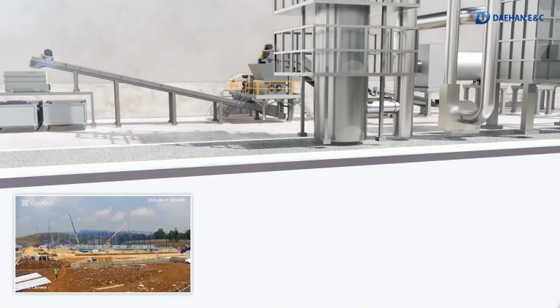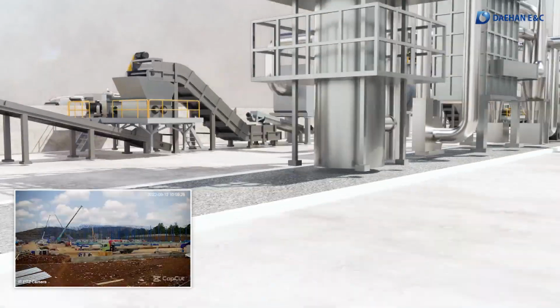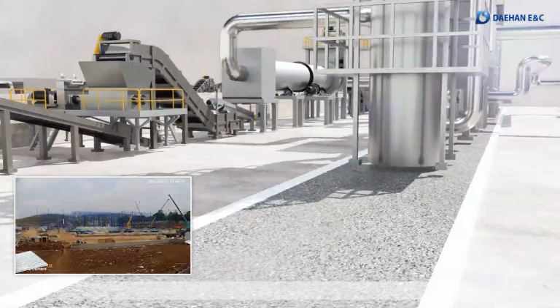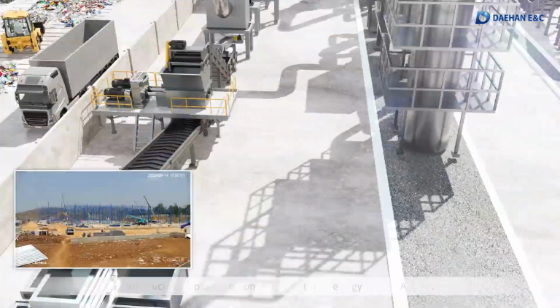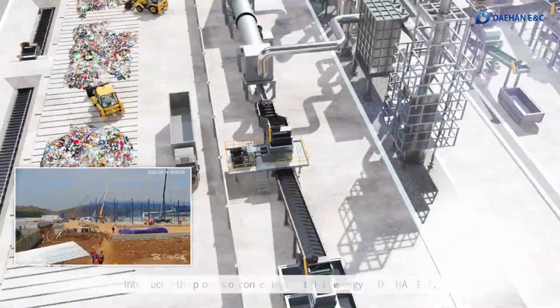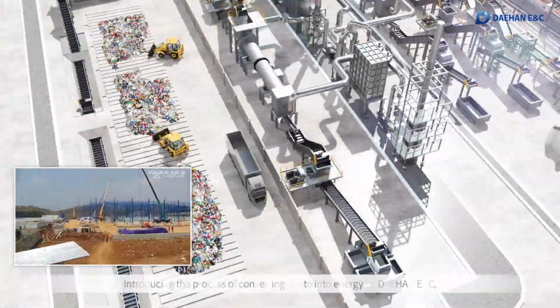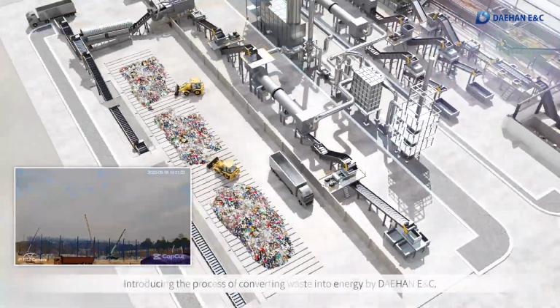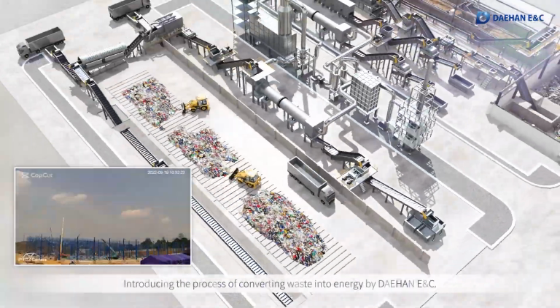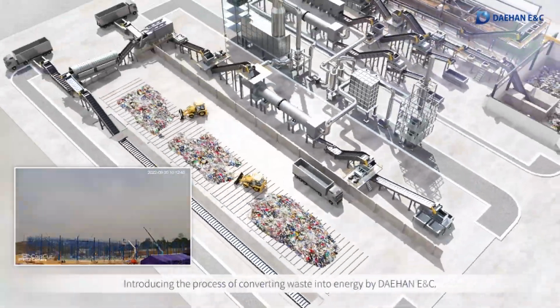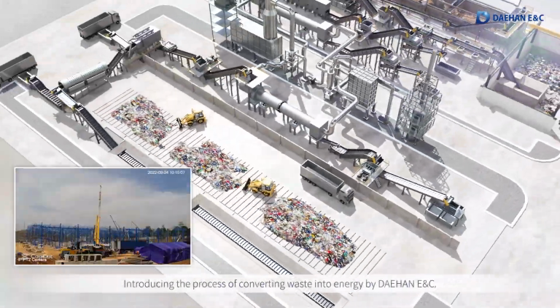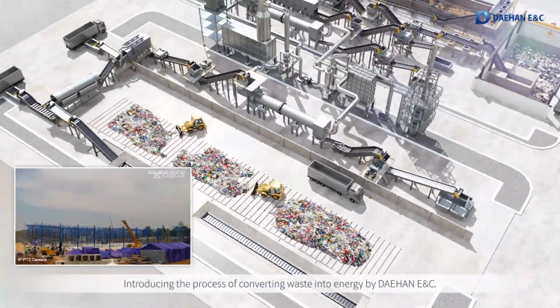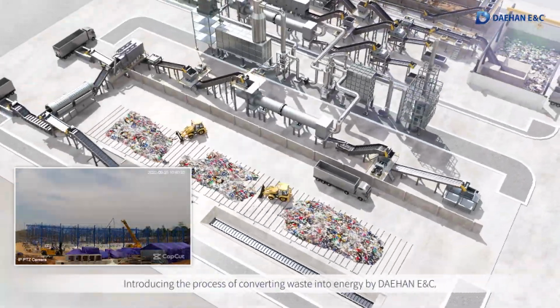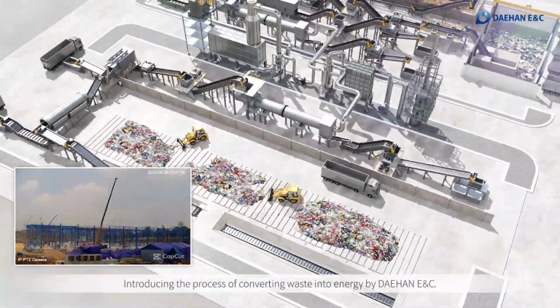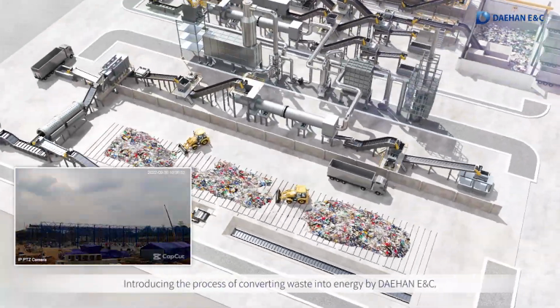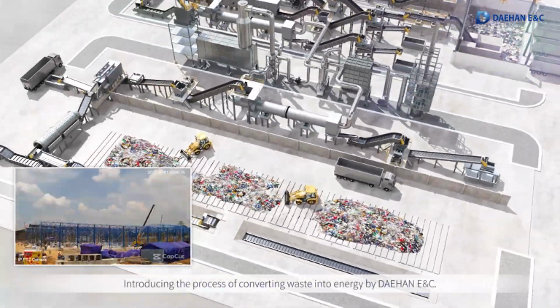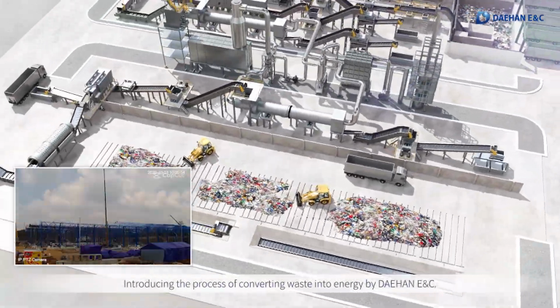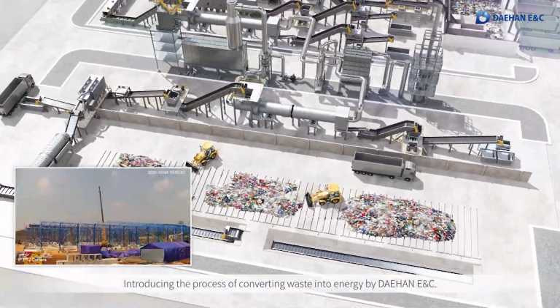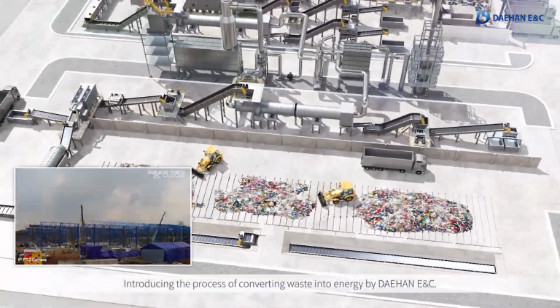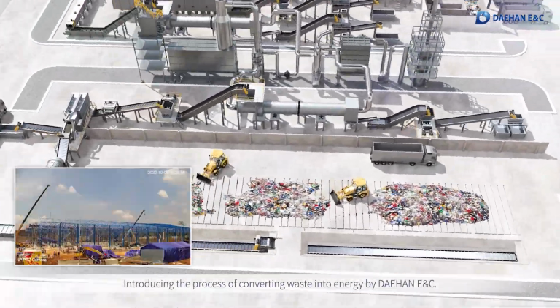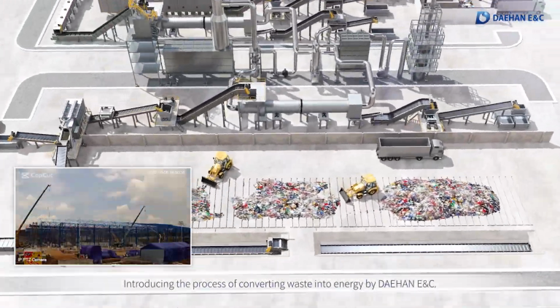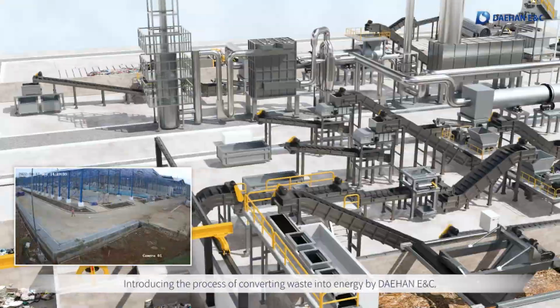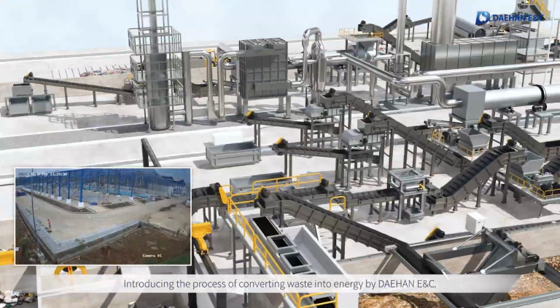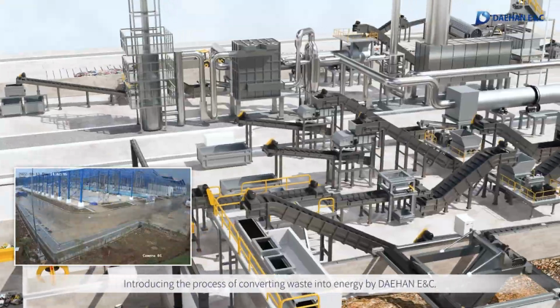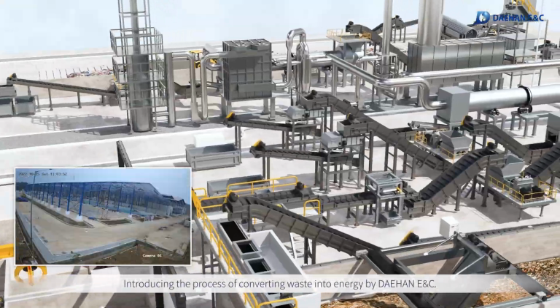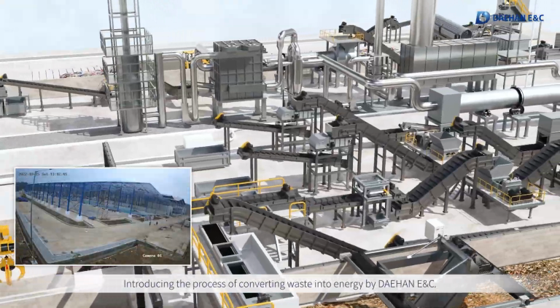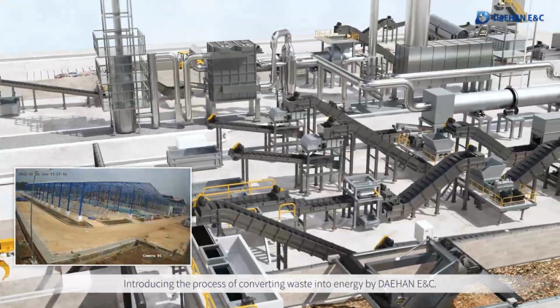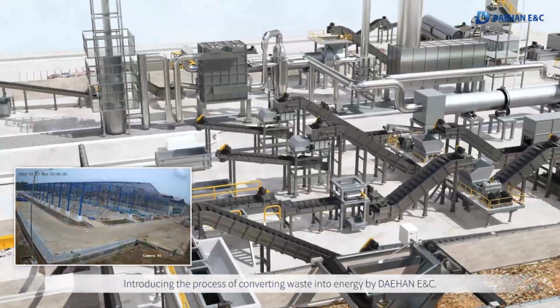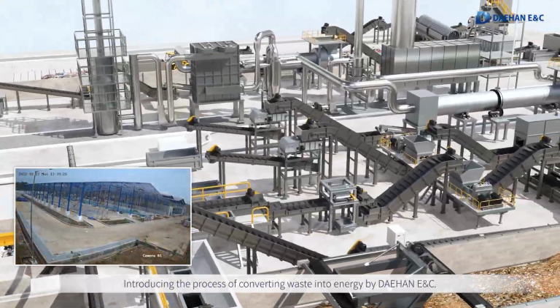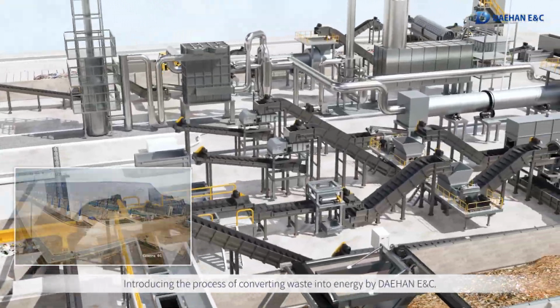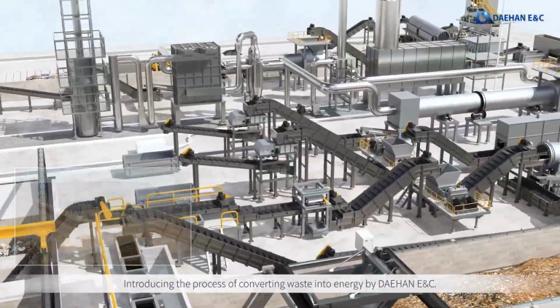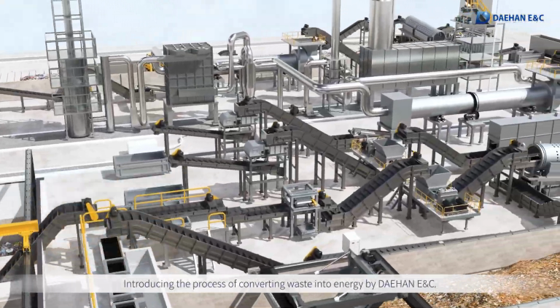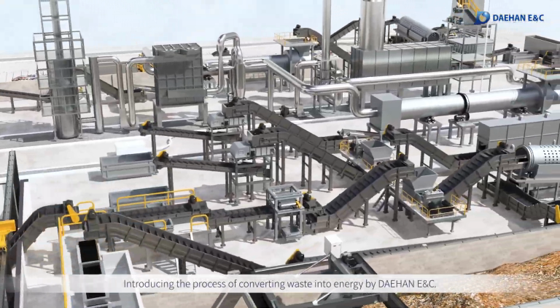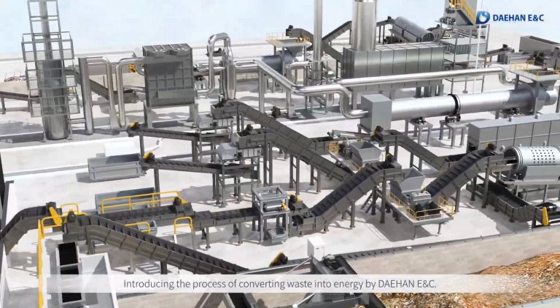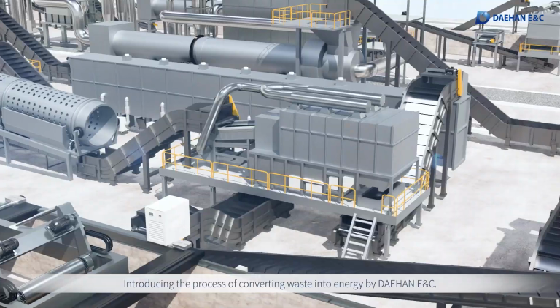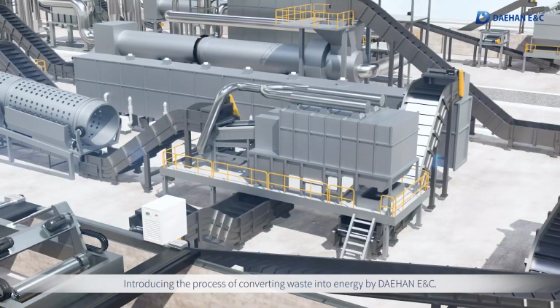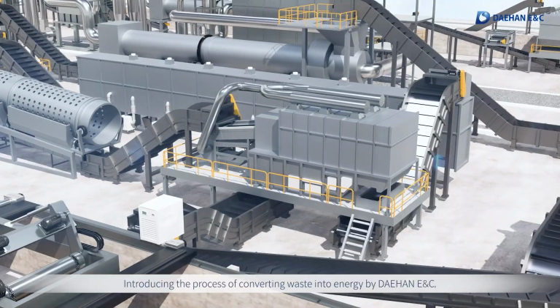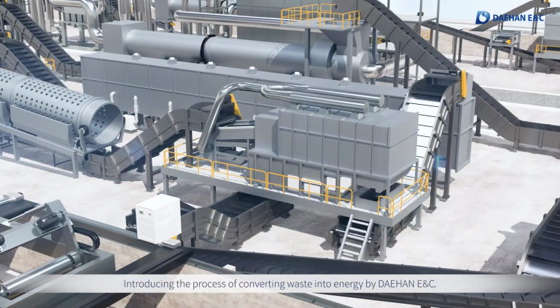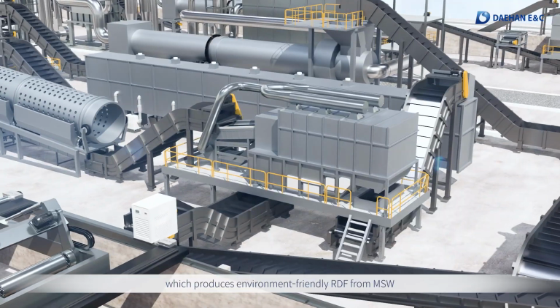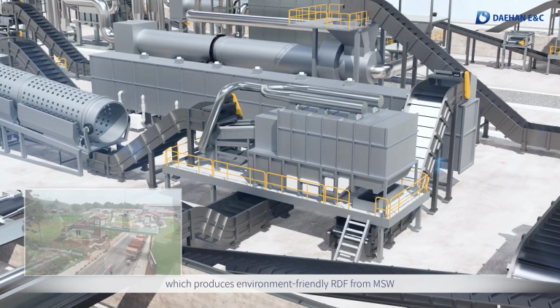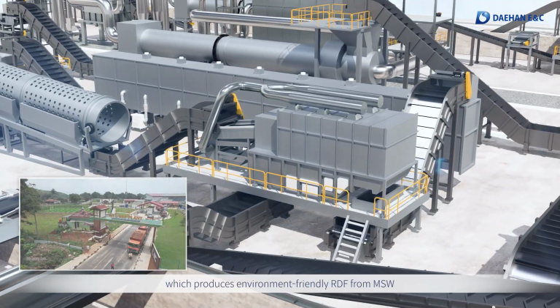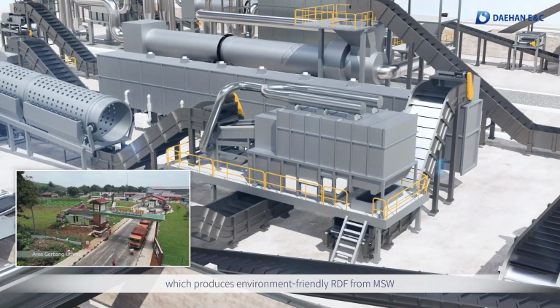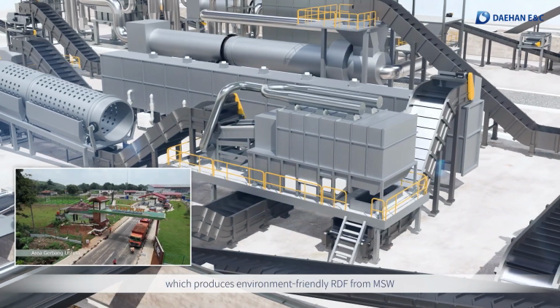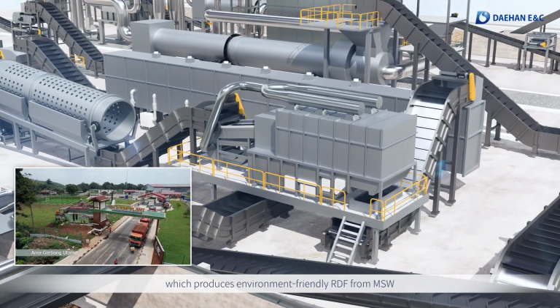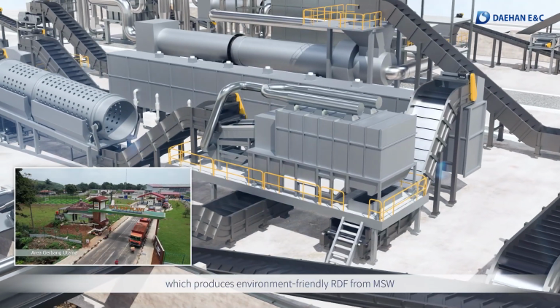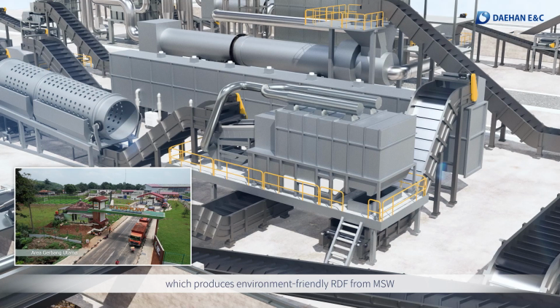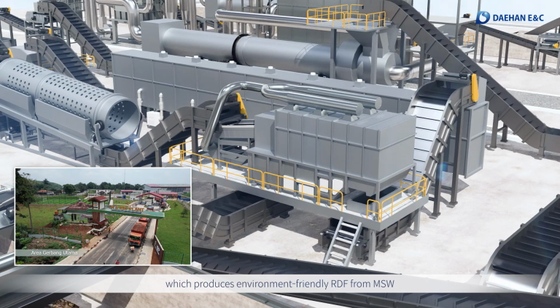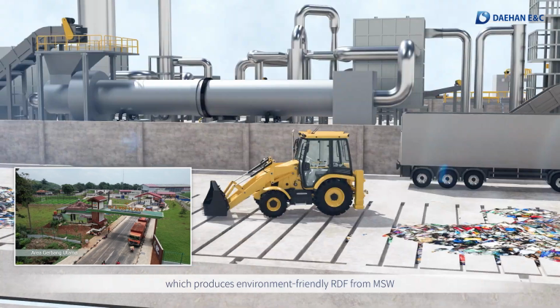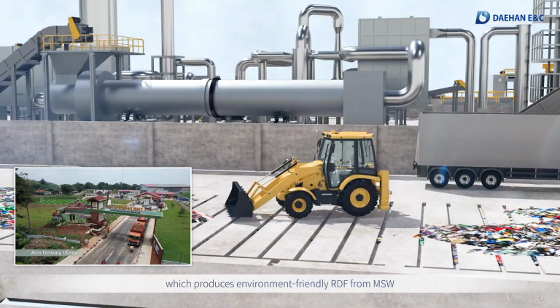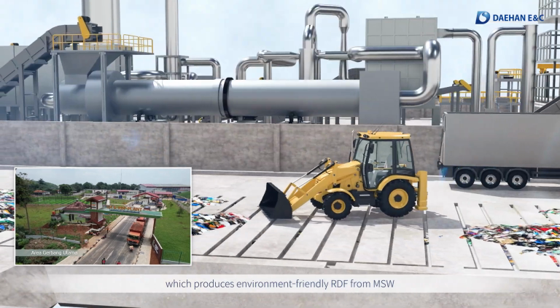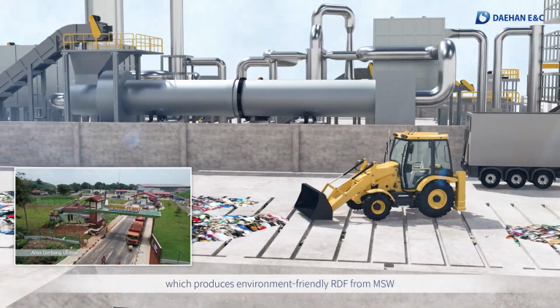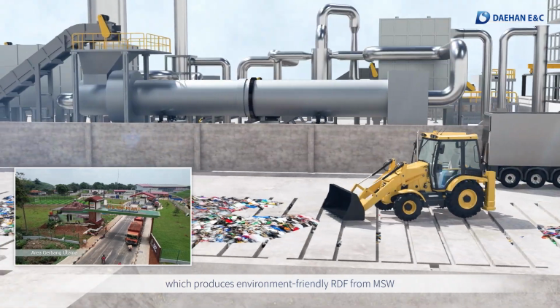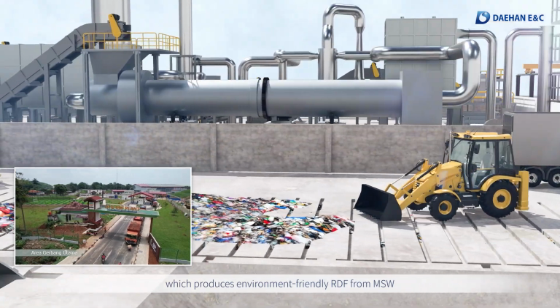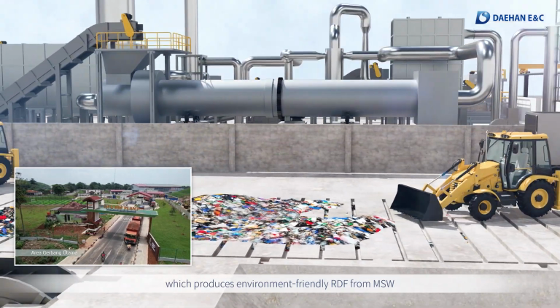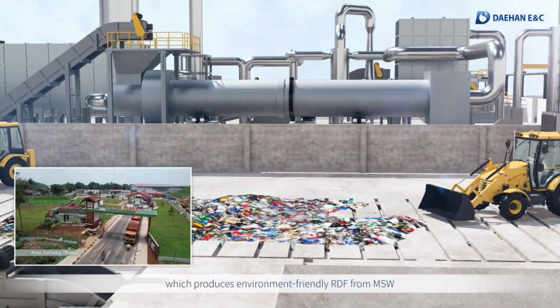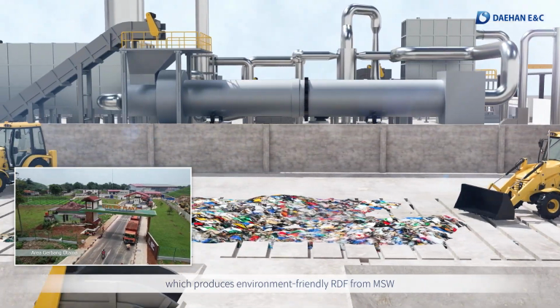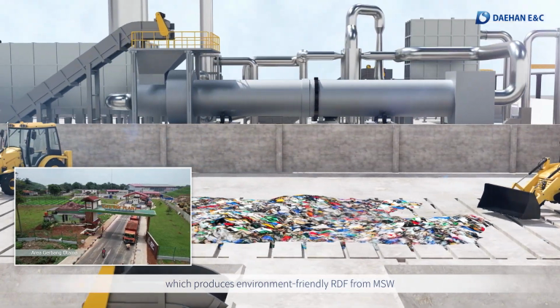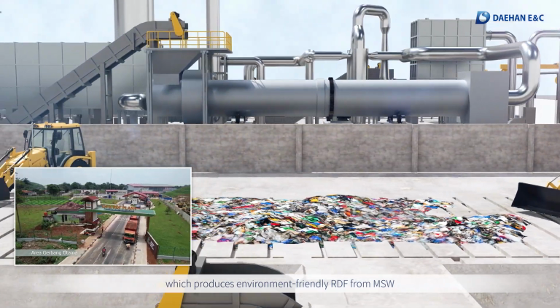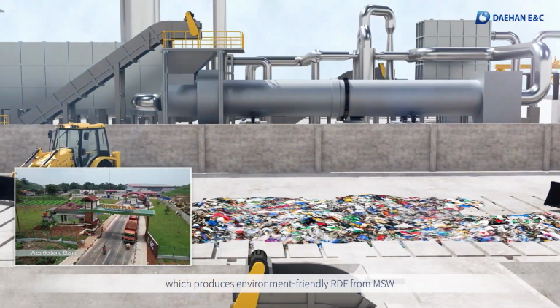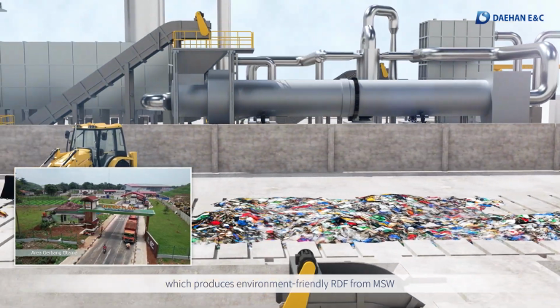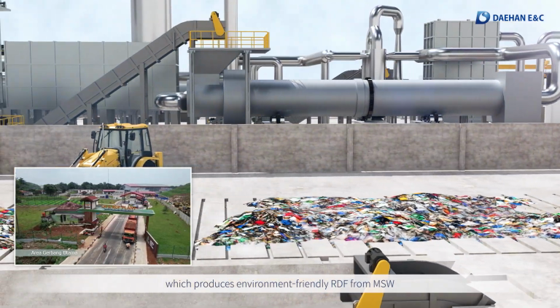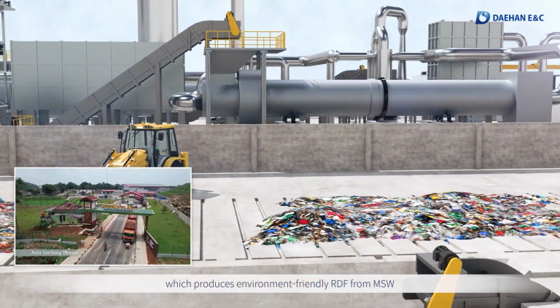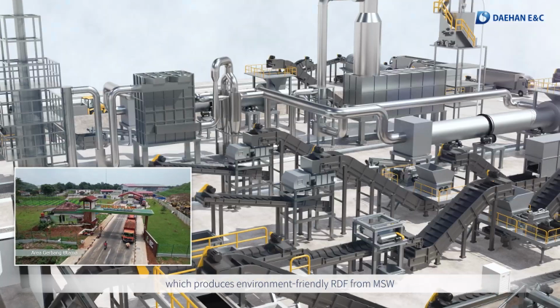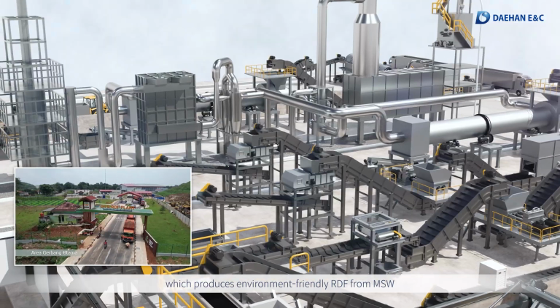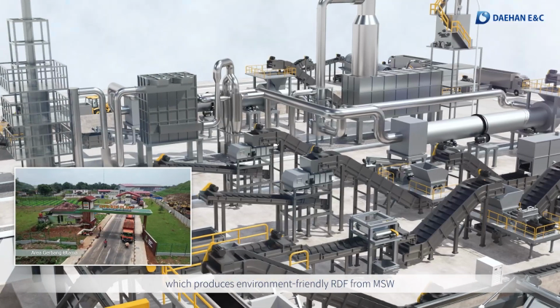Introducing the process of converting waste into energy by Dehaan ENC, which produces environment-friendly RDF from MSW.